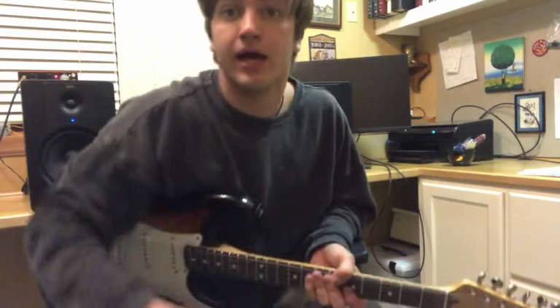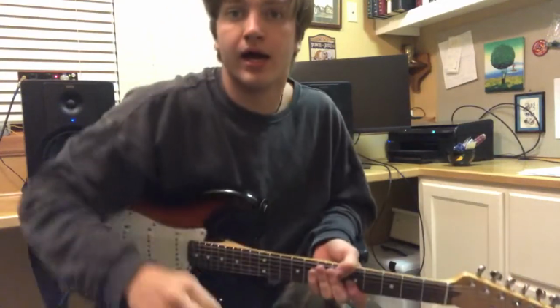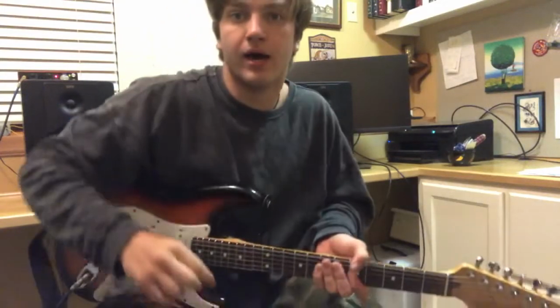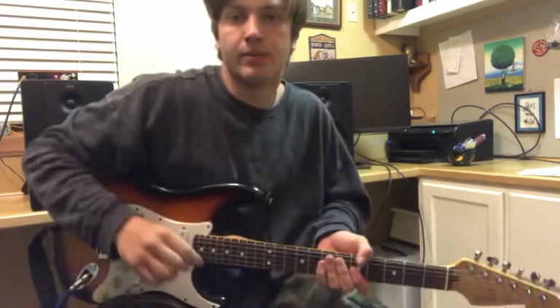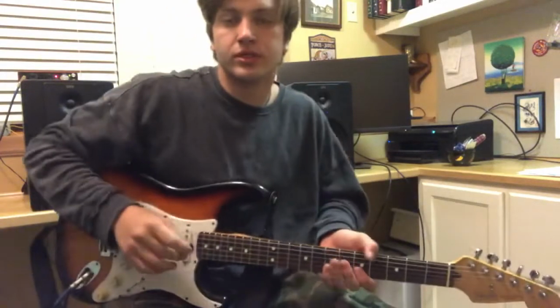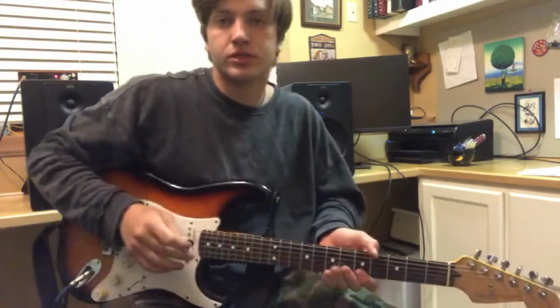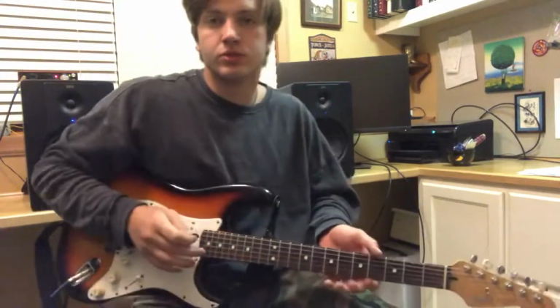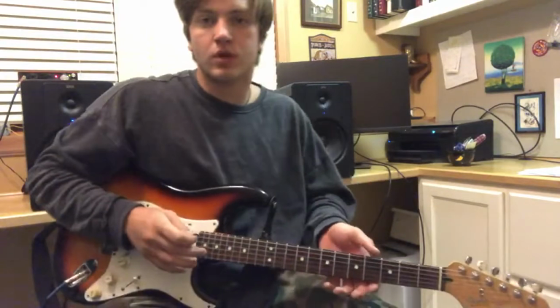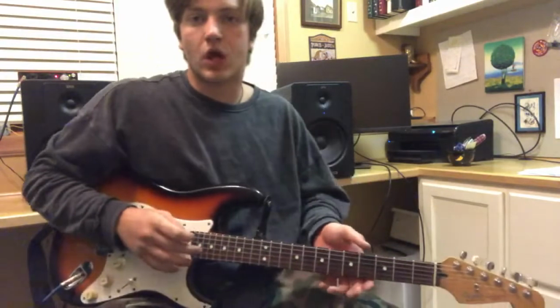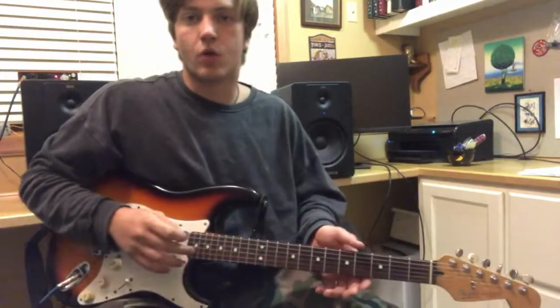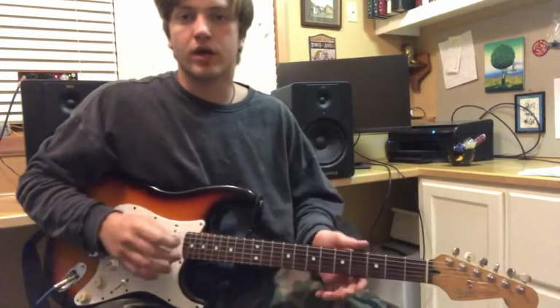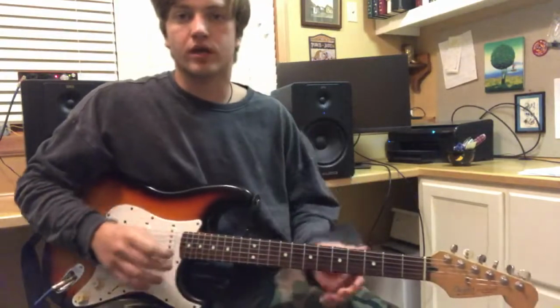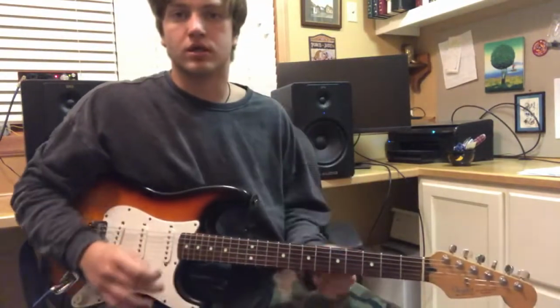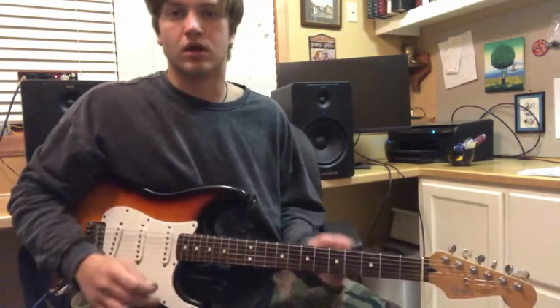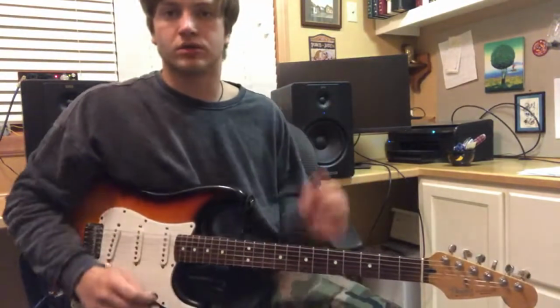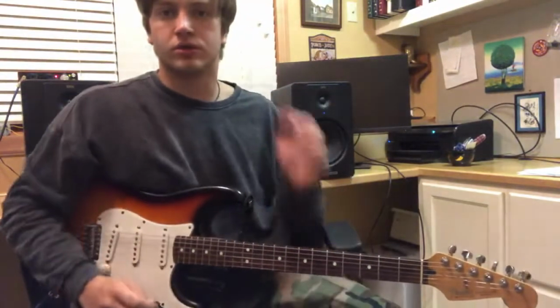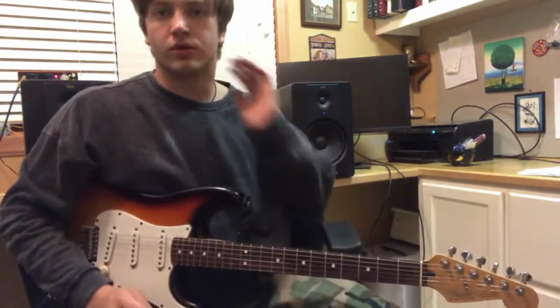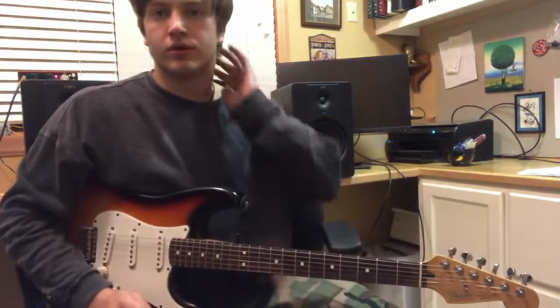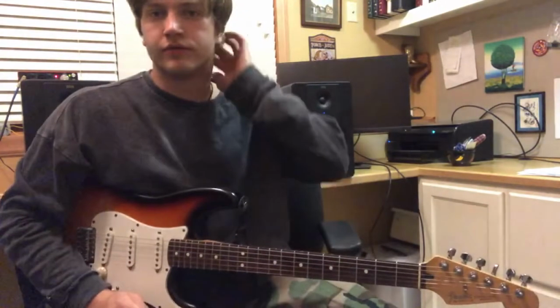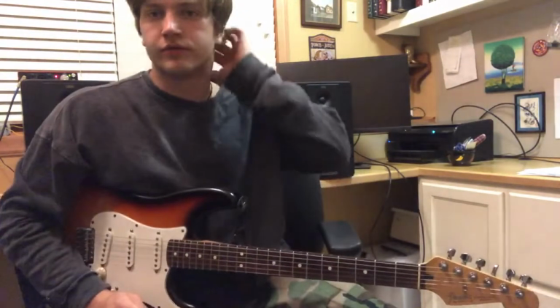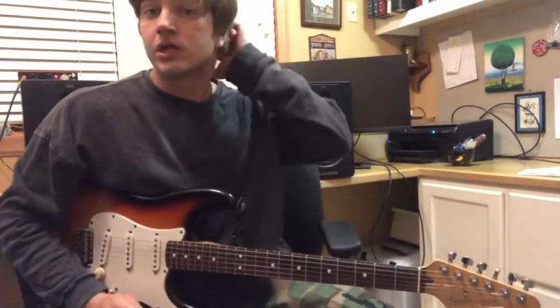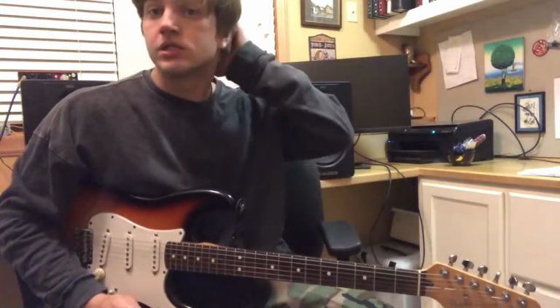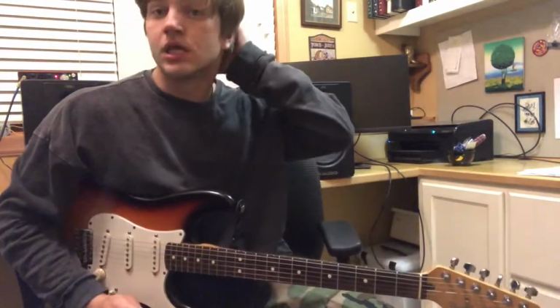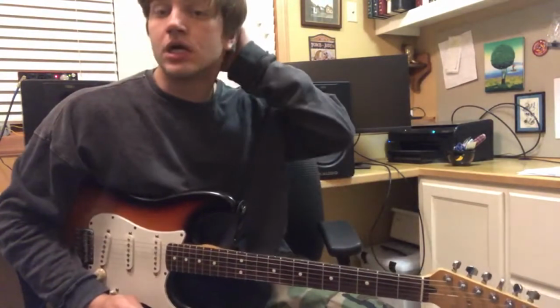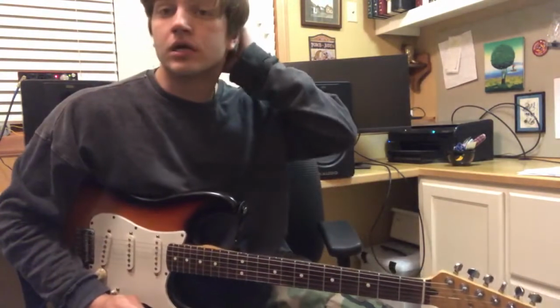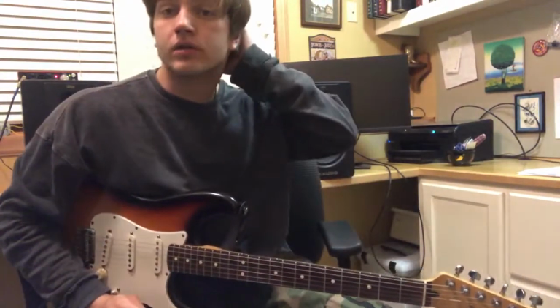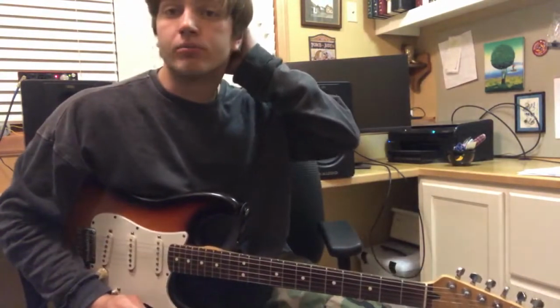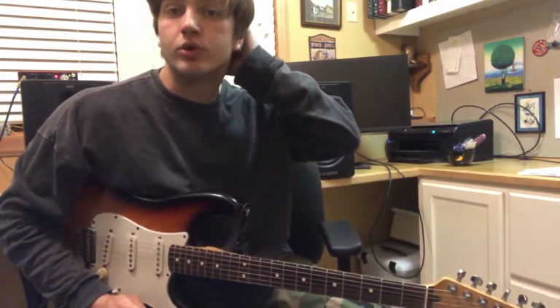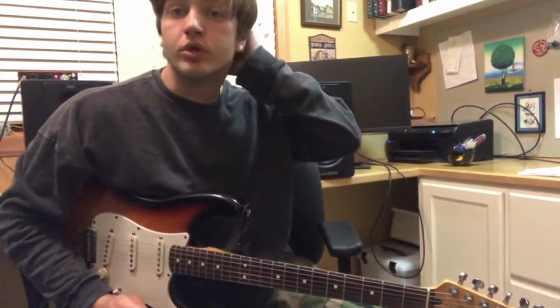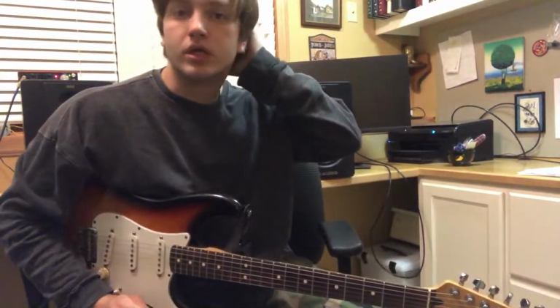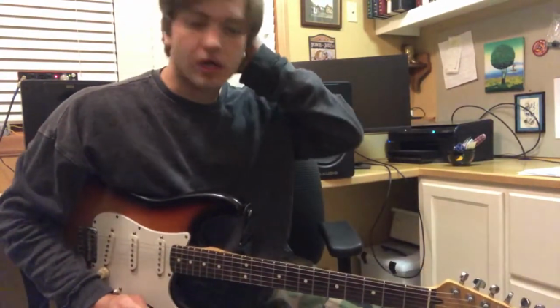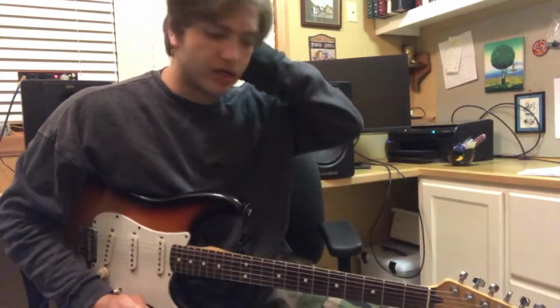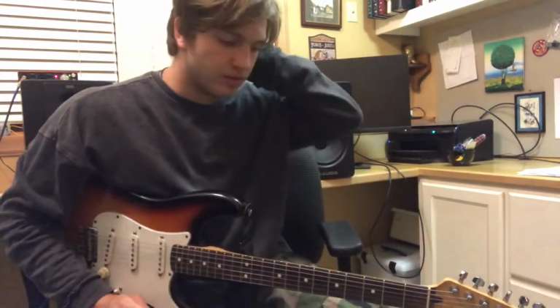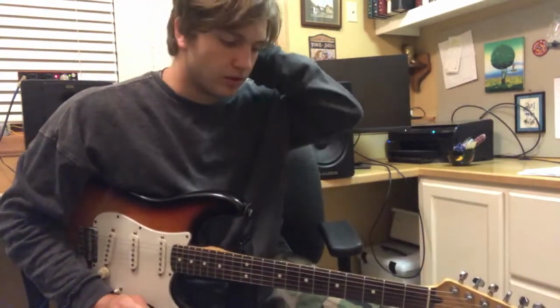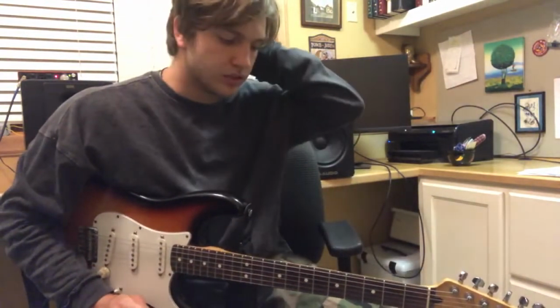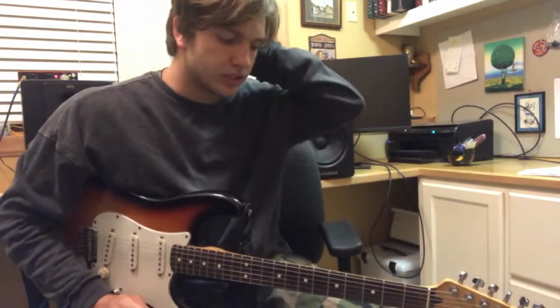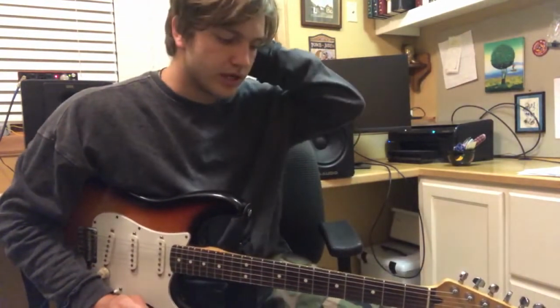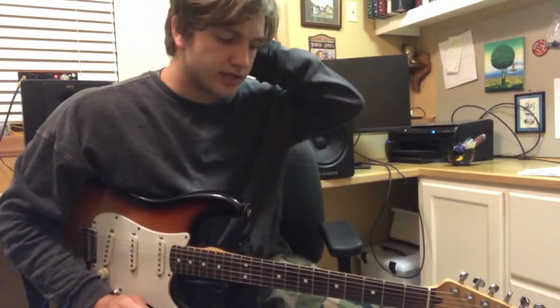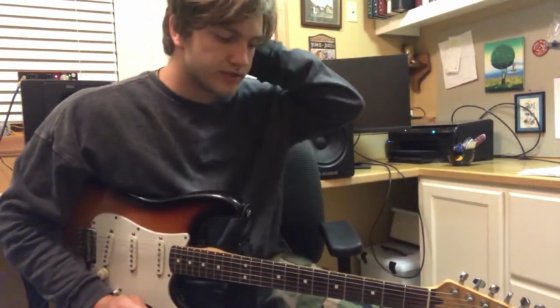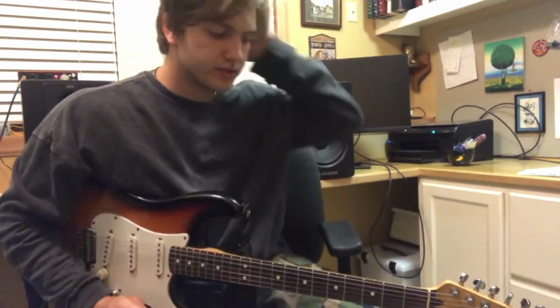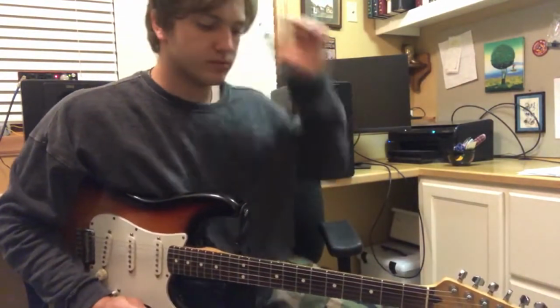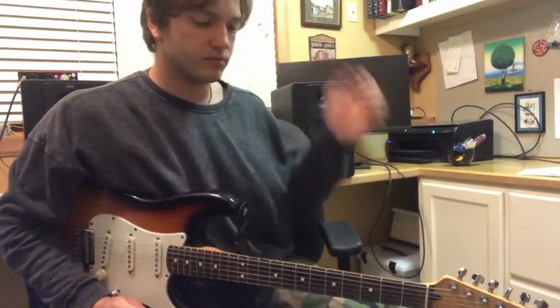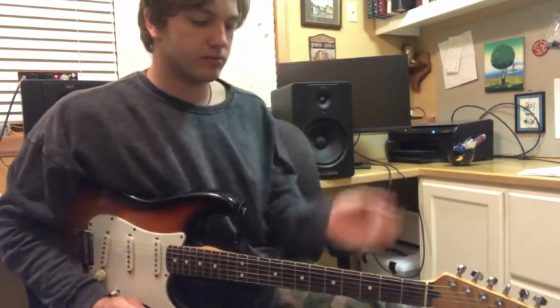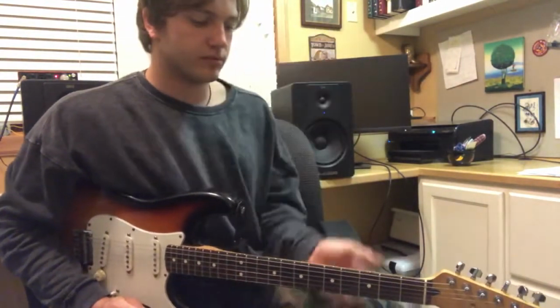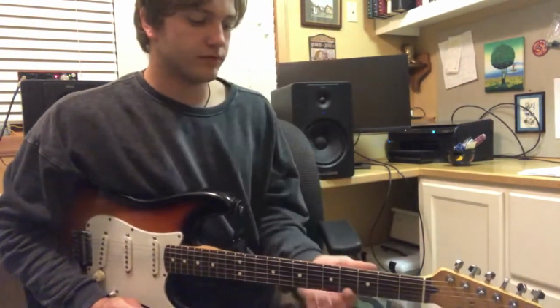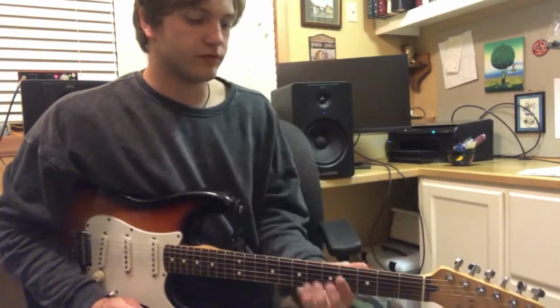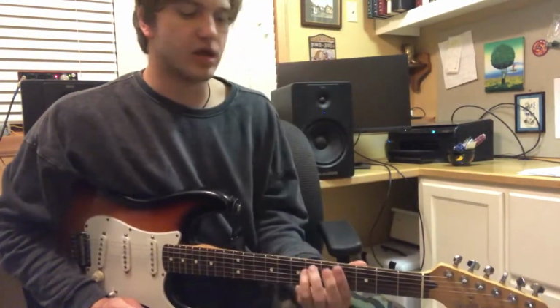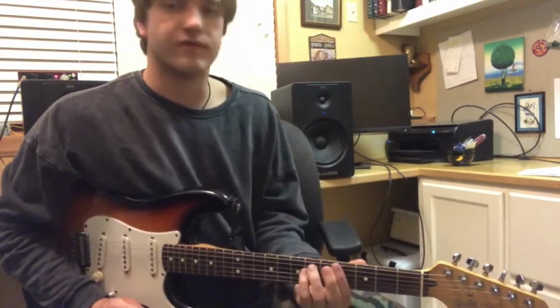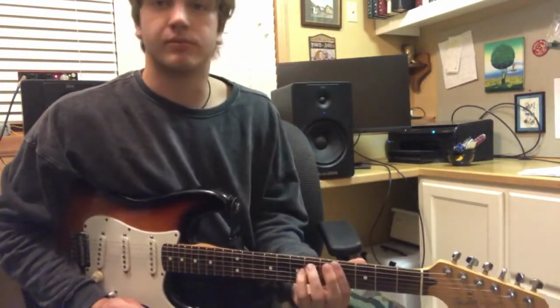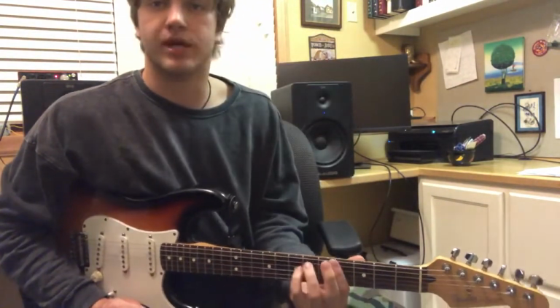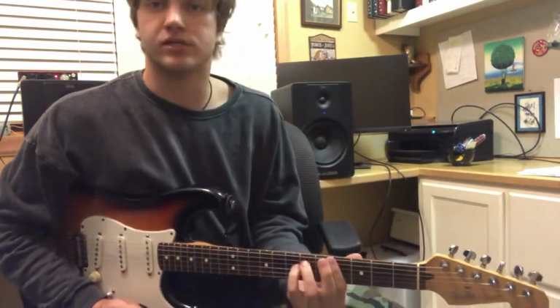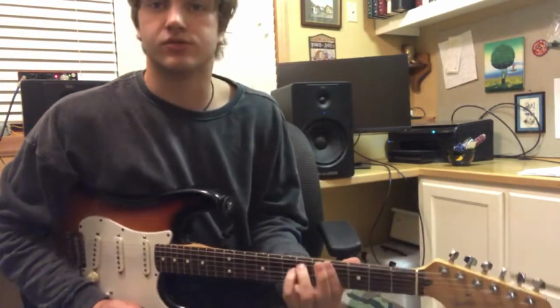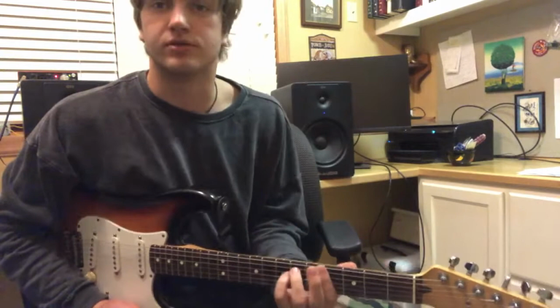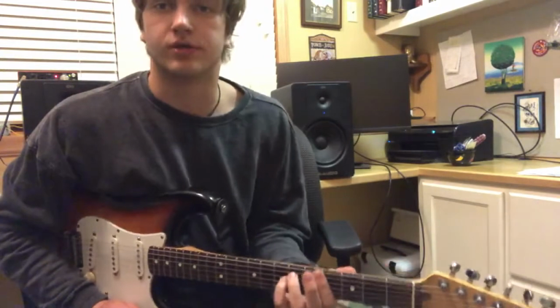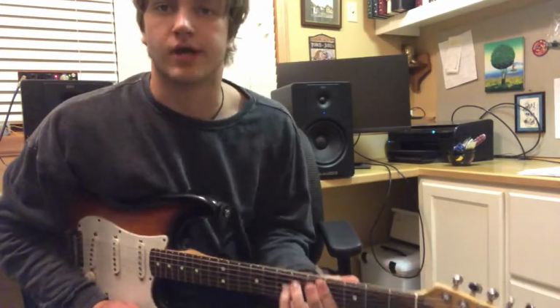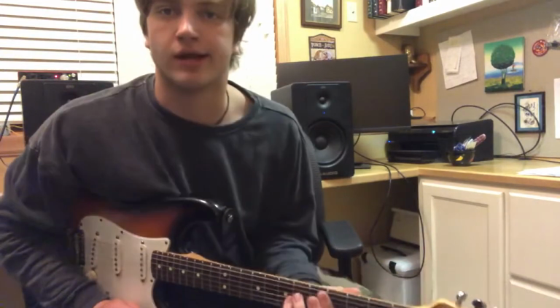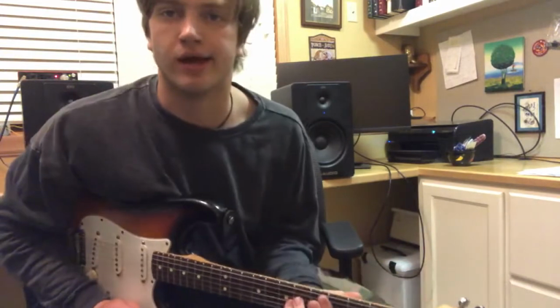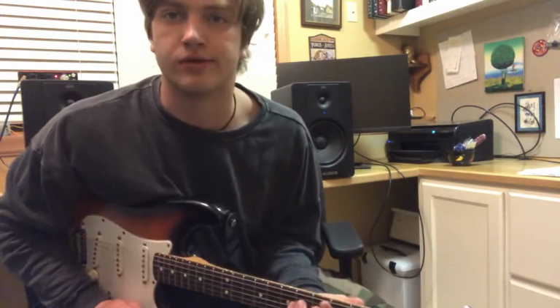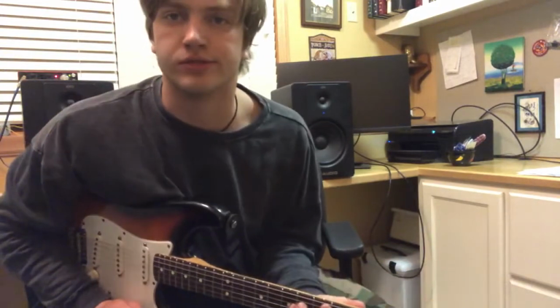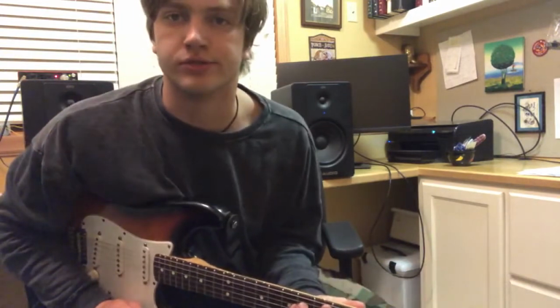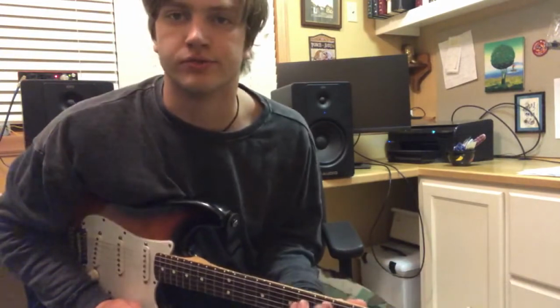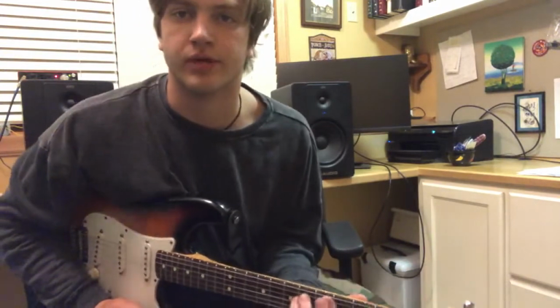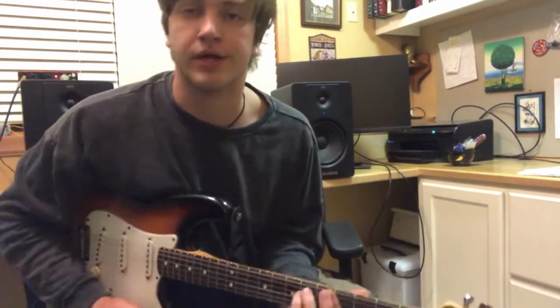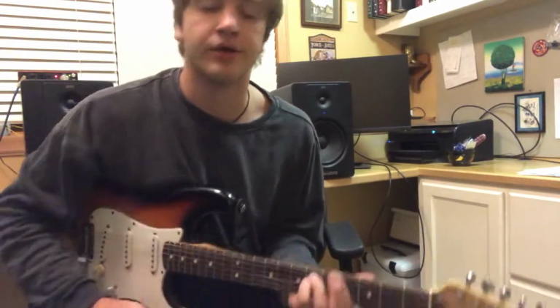I'm gonna do a quick guitar tutorial for our song, The Mood. I apologize for having bad strings or coming out of tune right now.